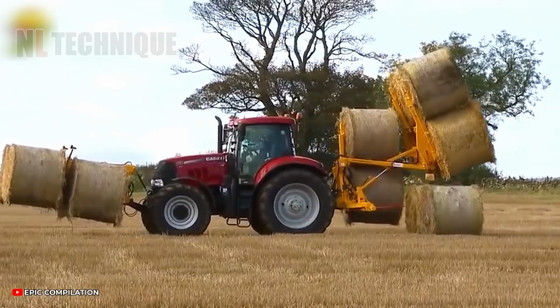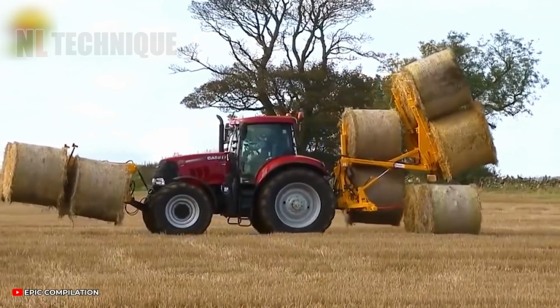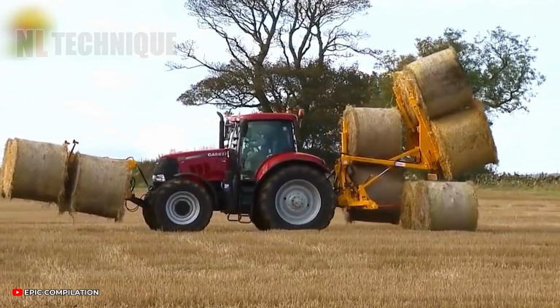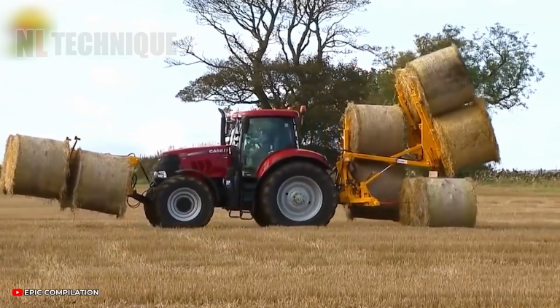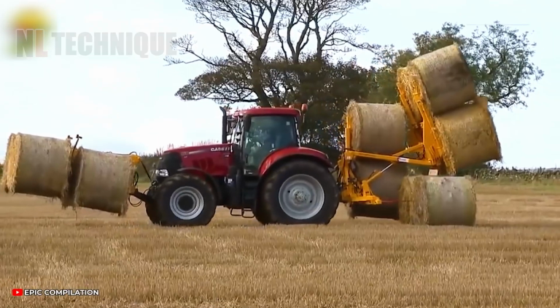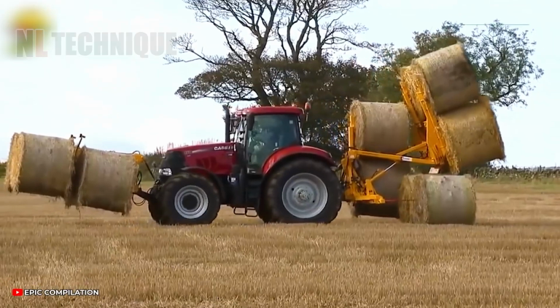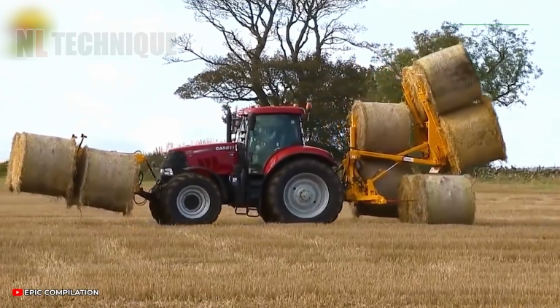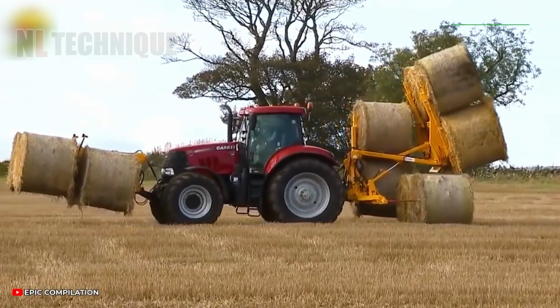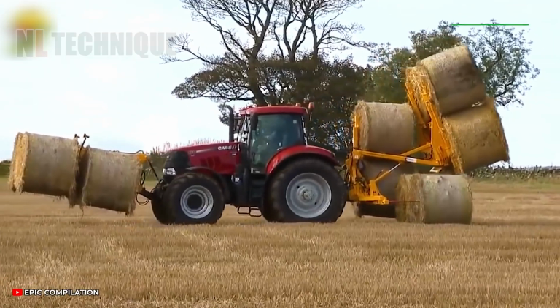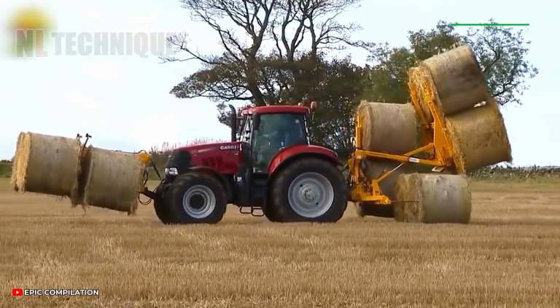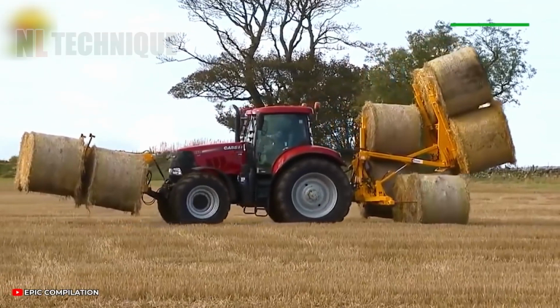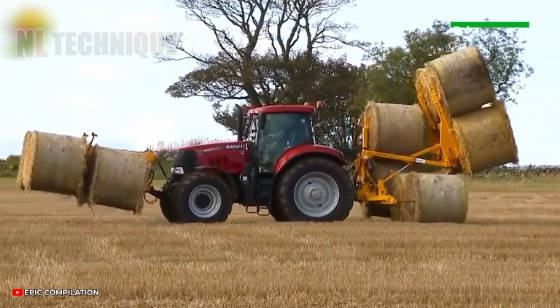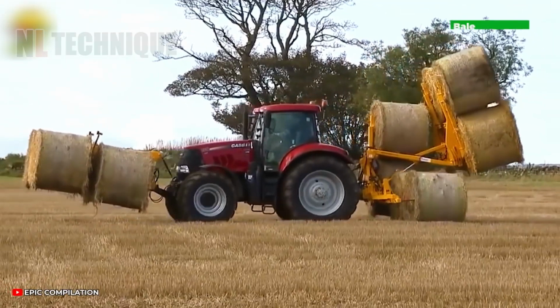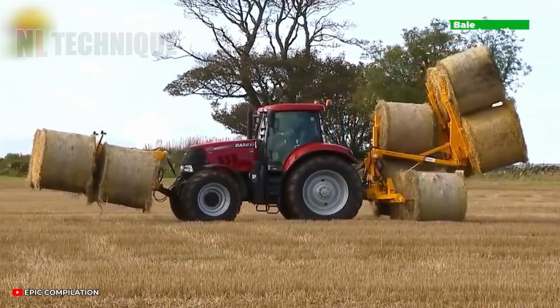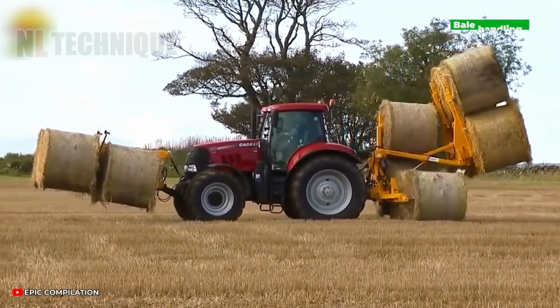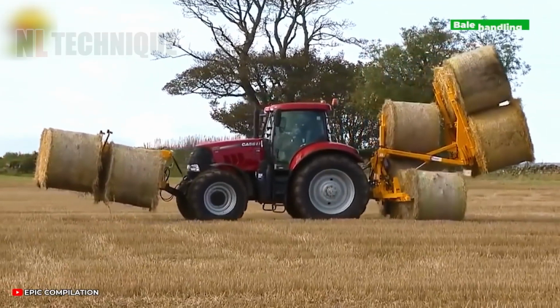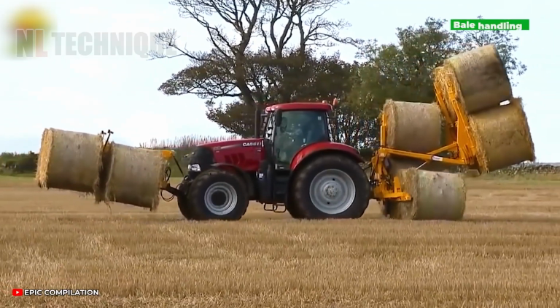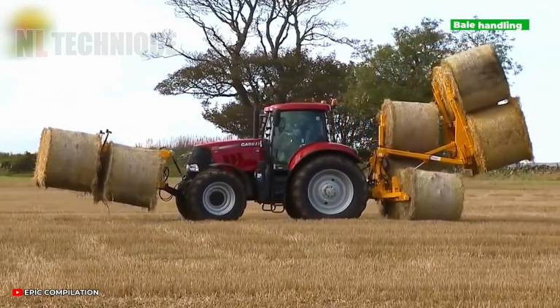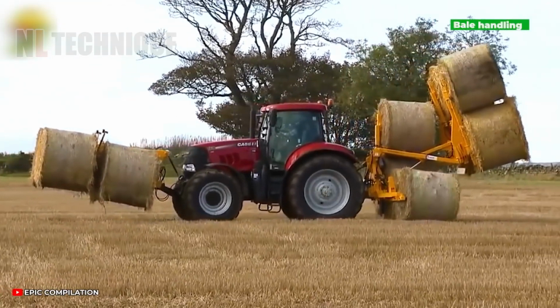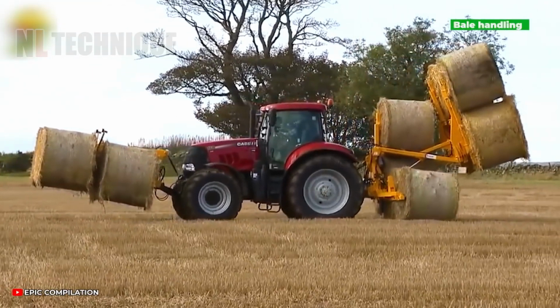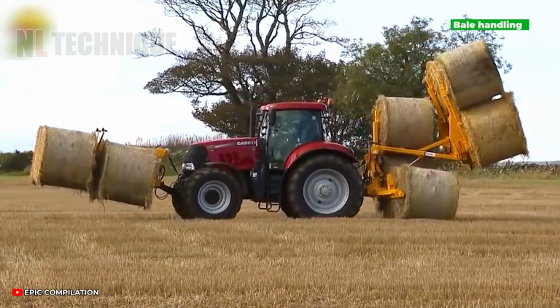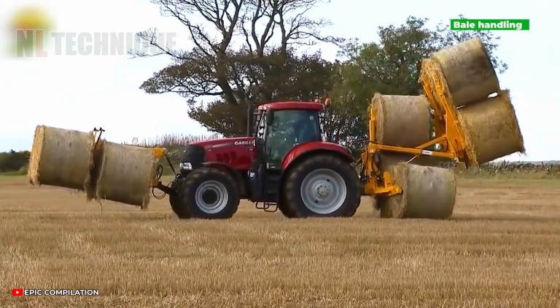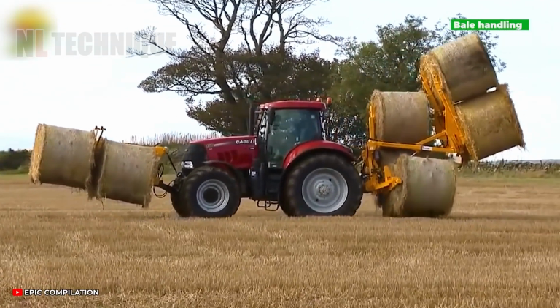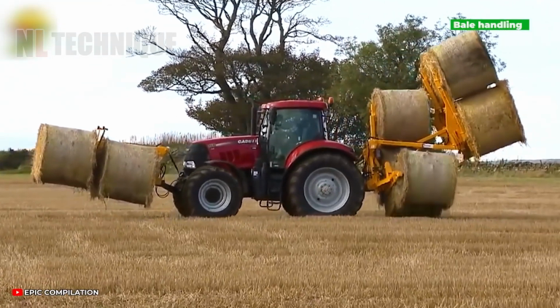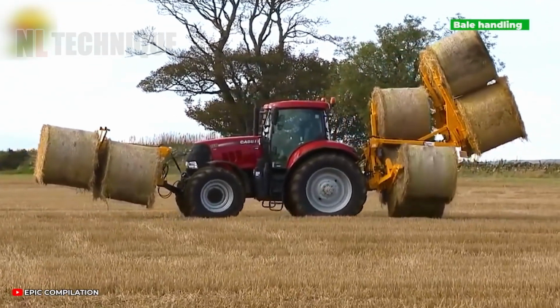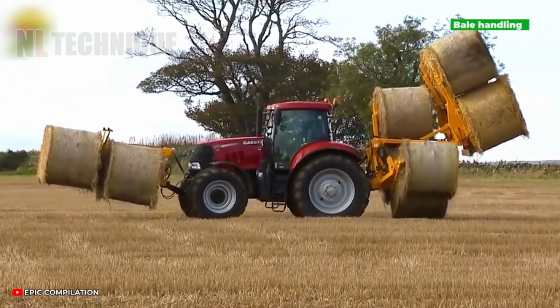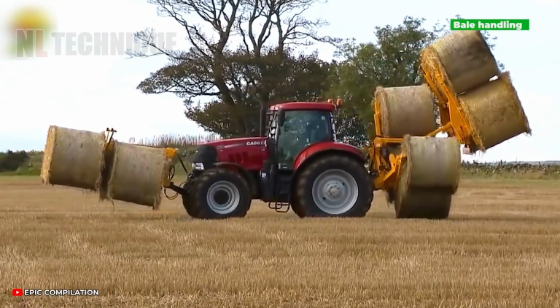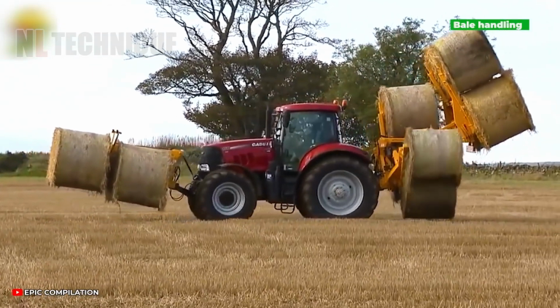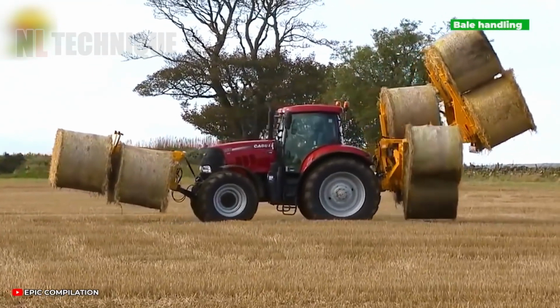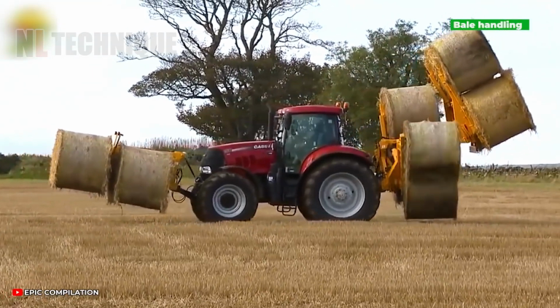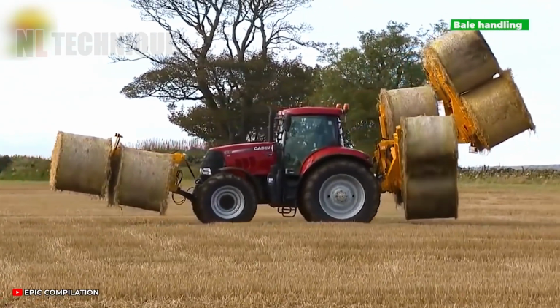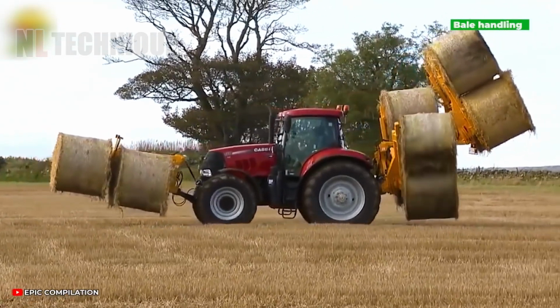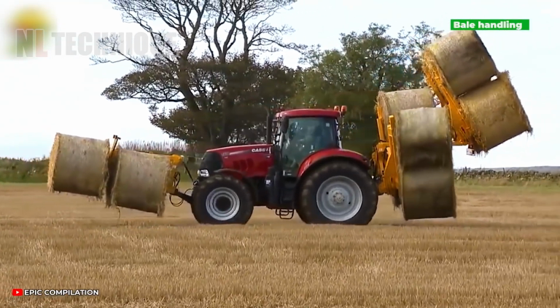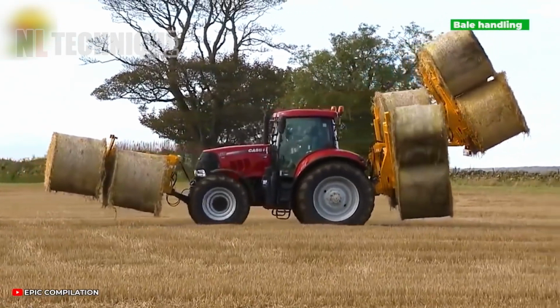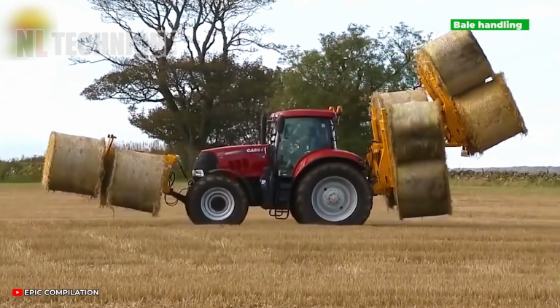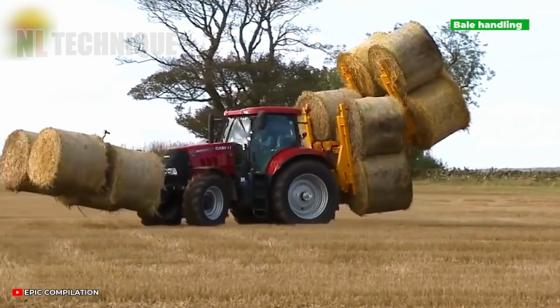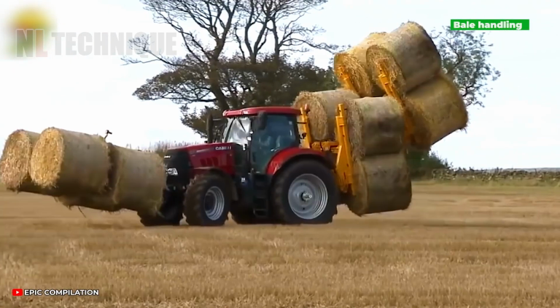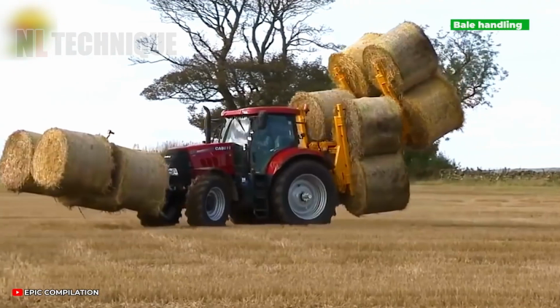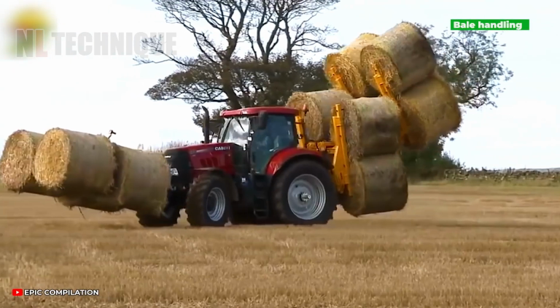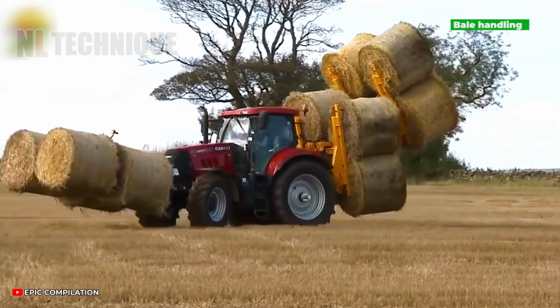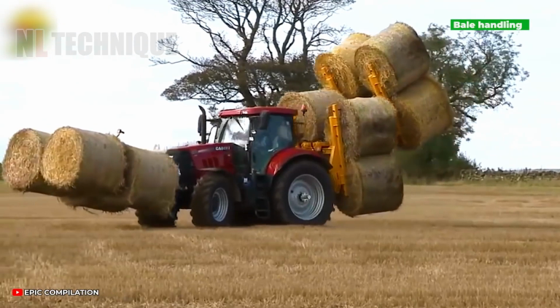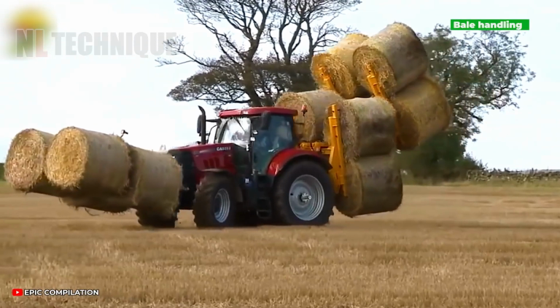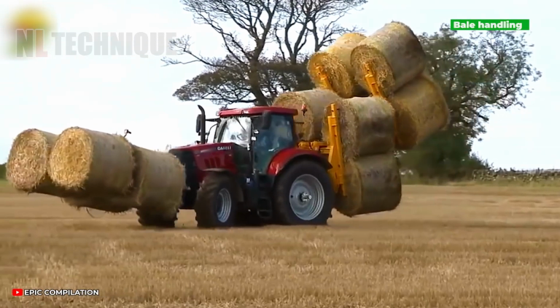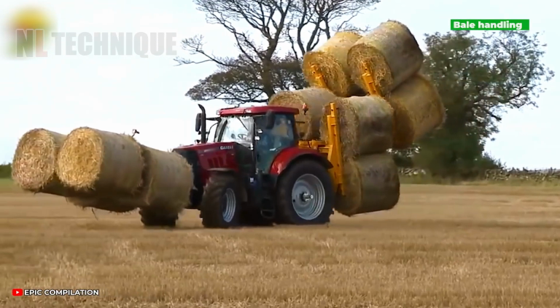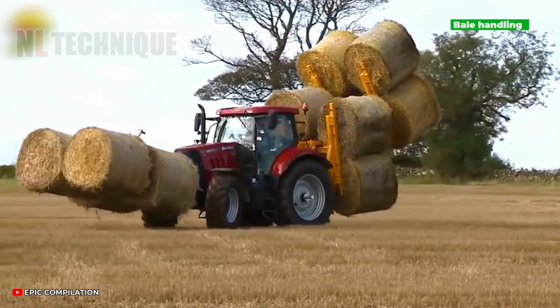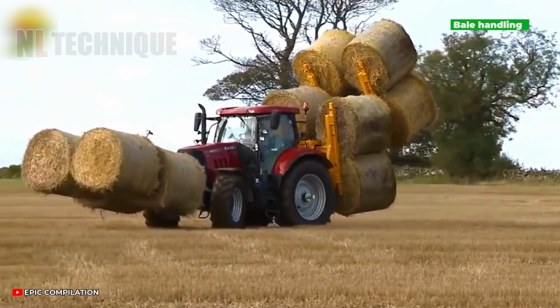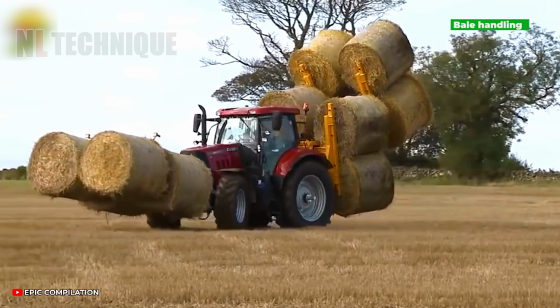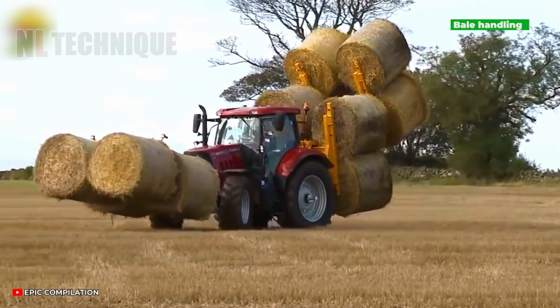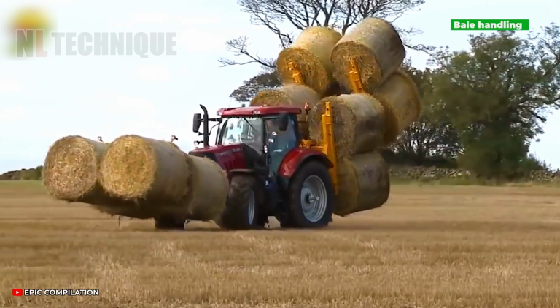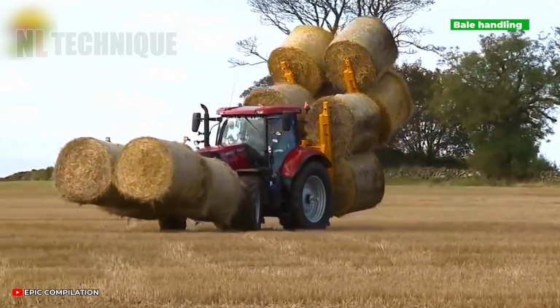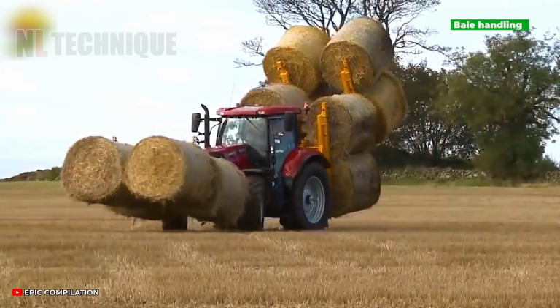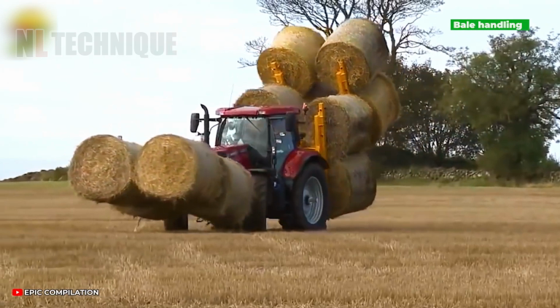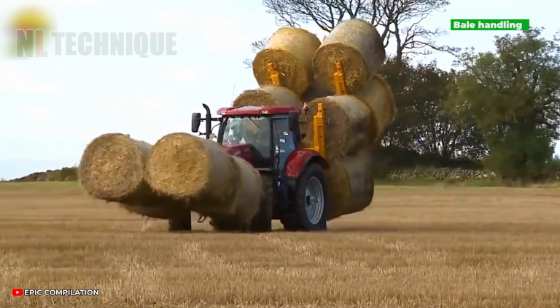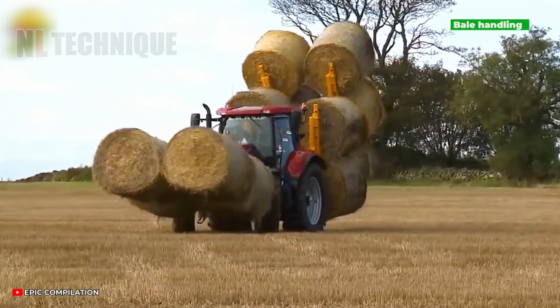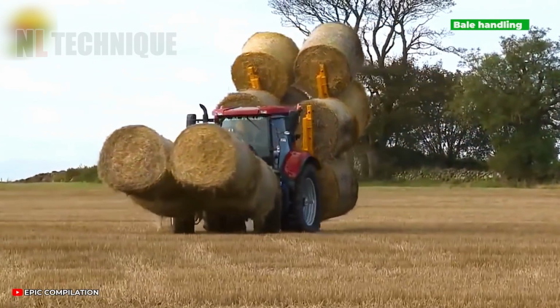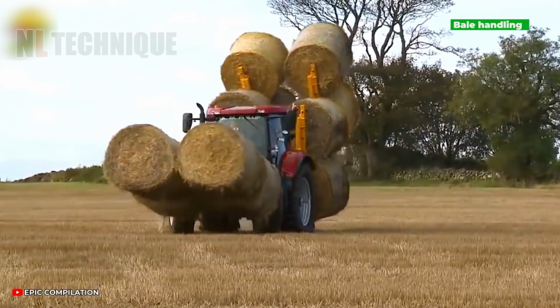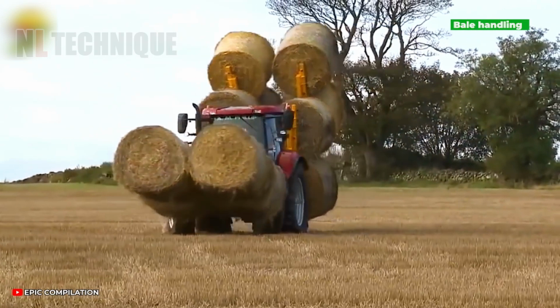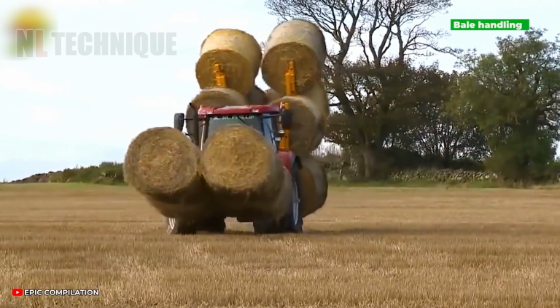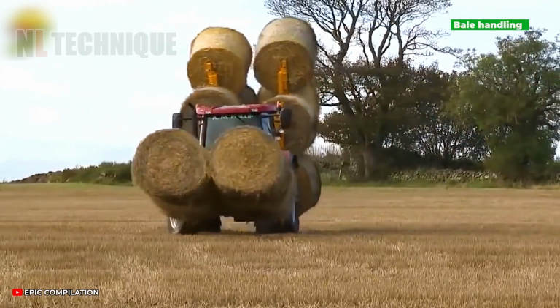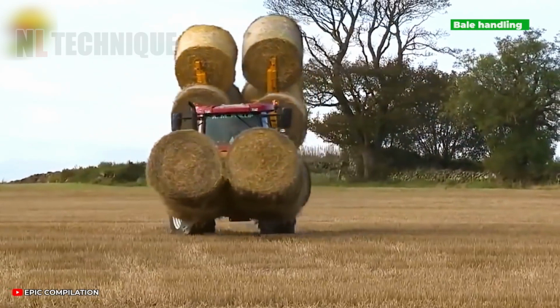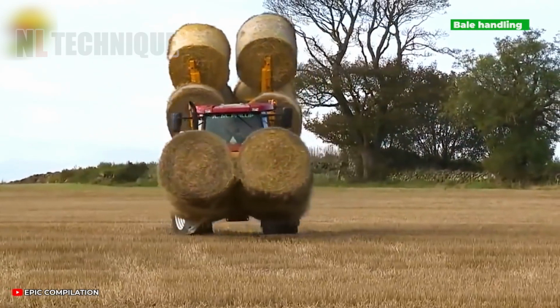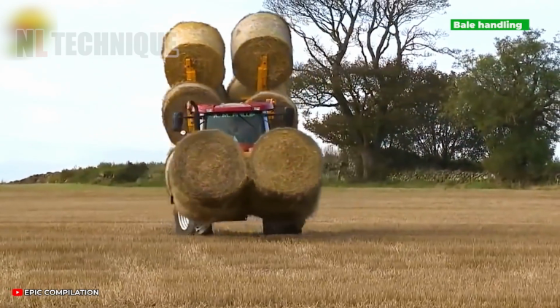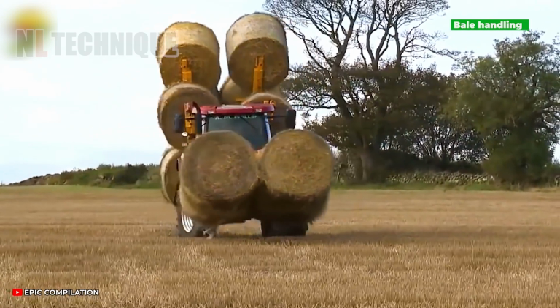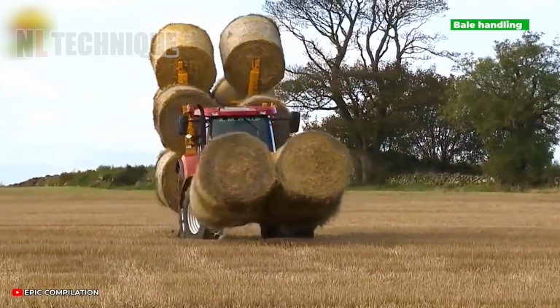This tractor is akin to a skilled juggler, maneuvering giant bales of grass like a pro.